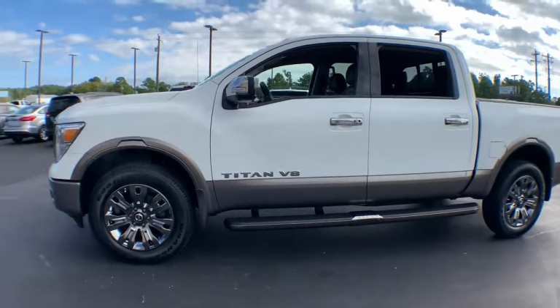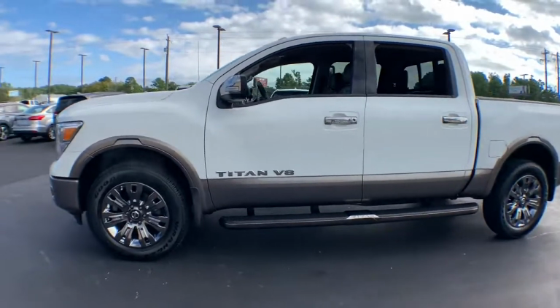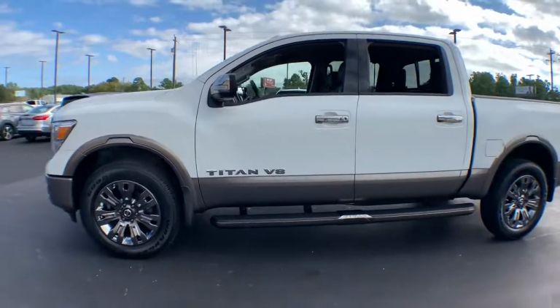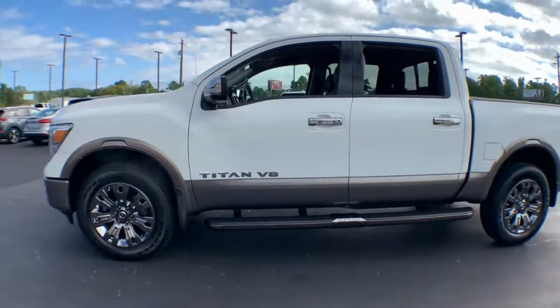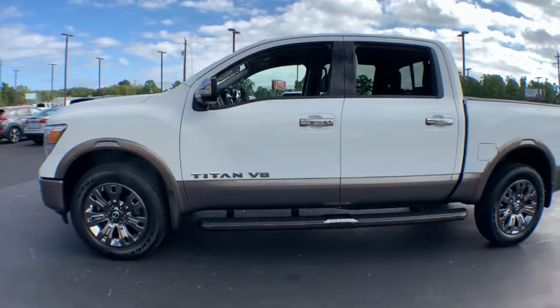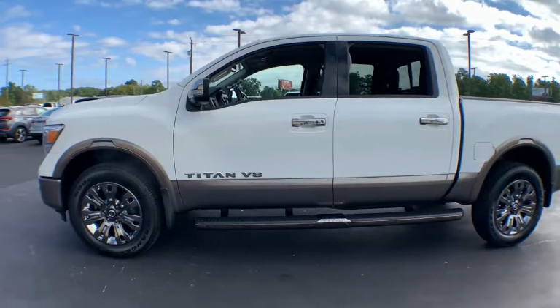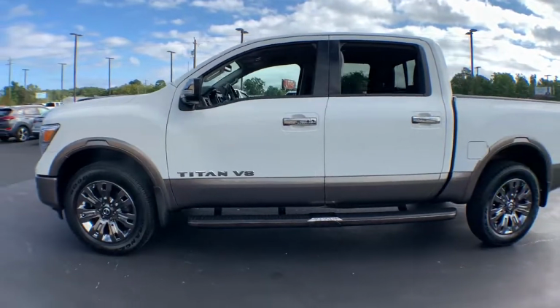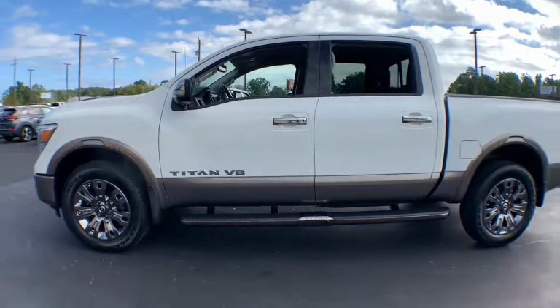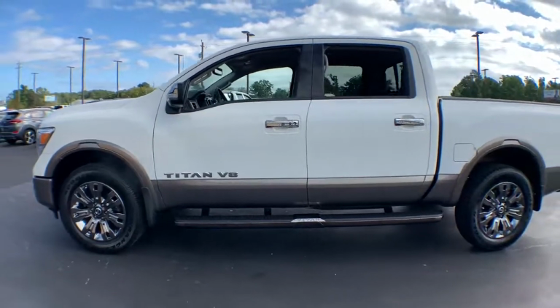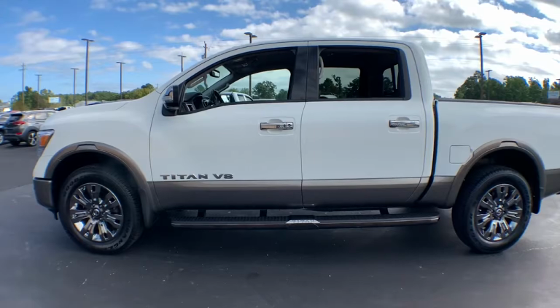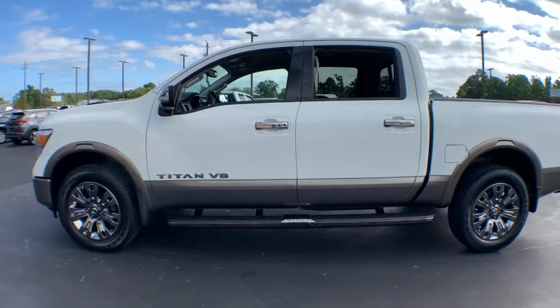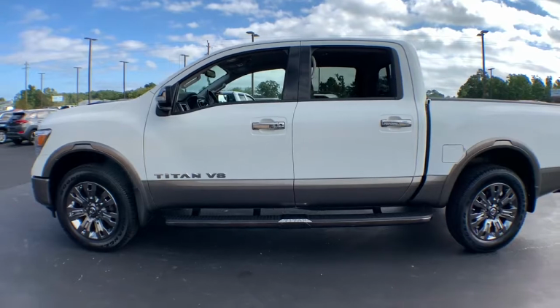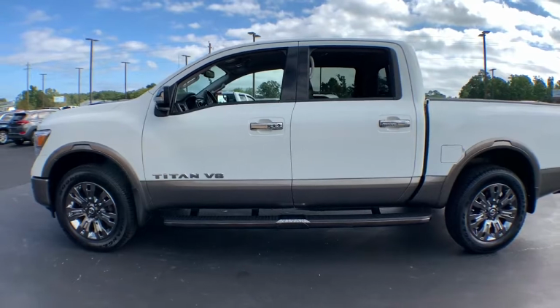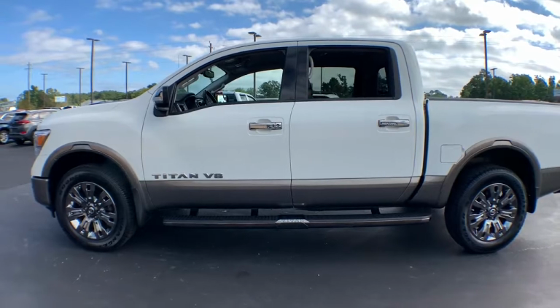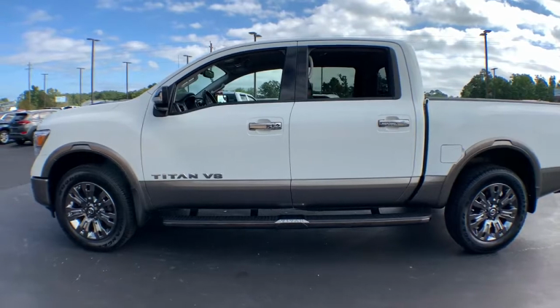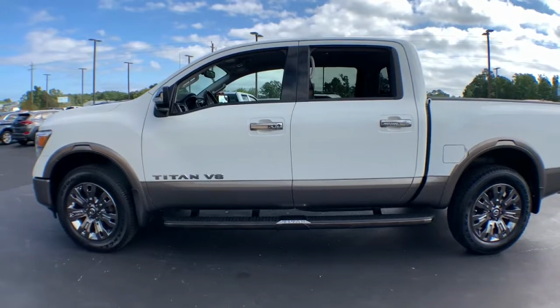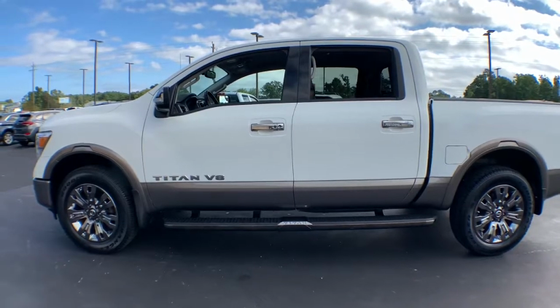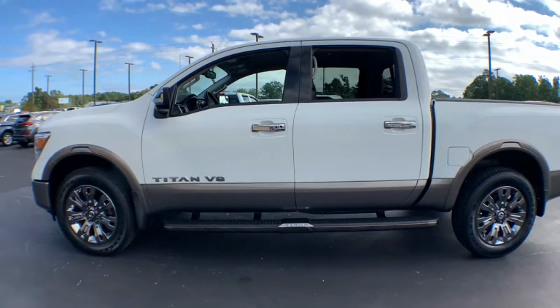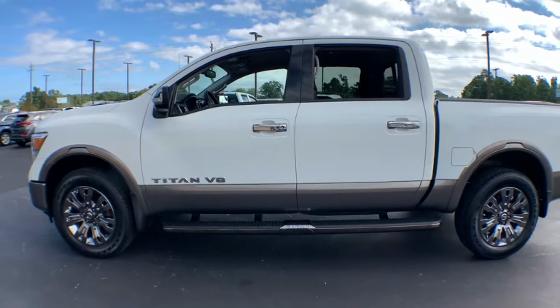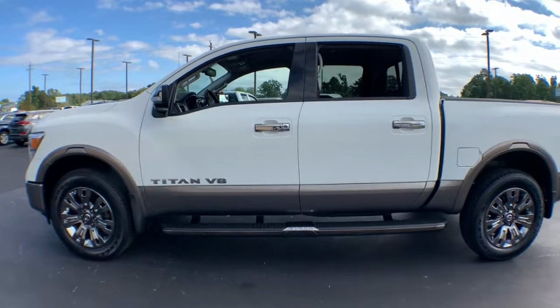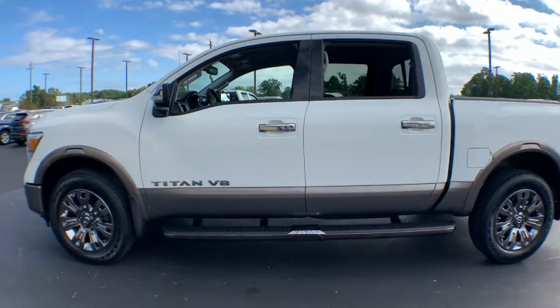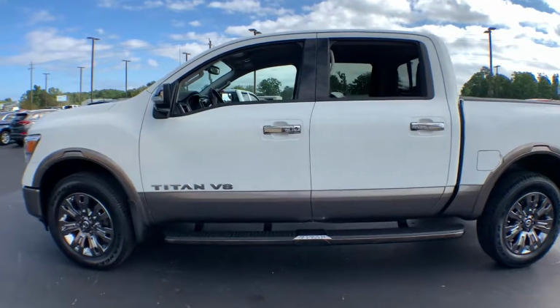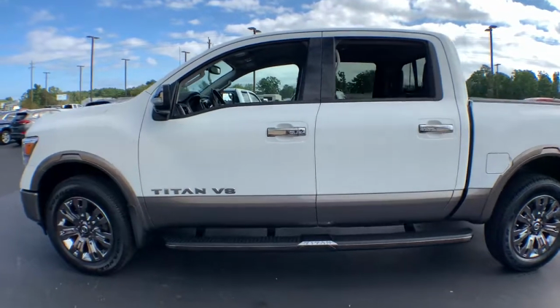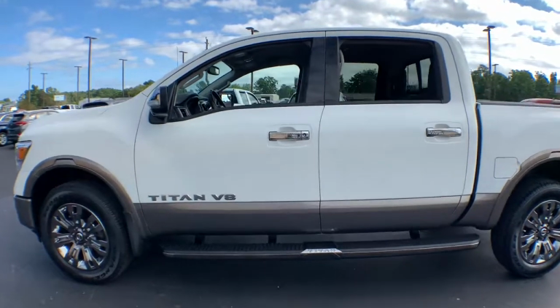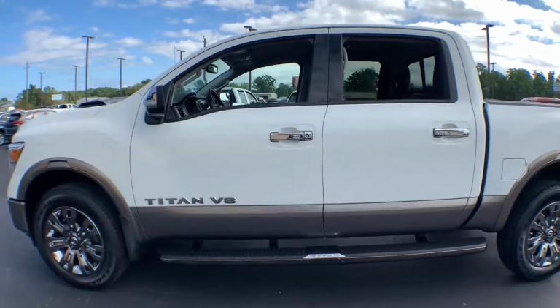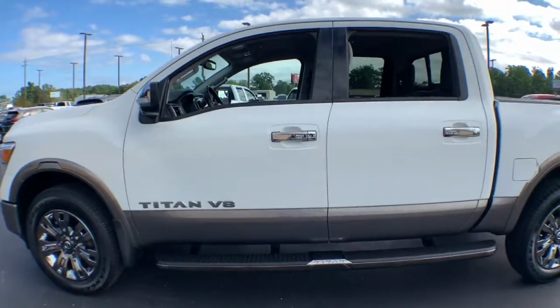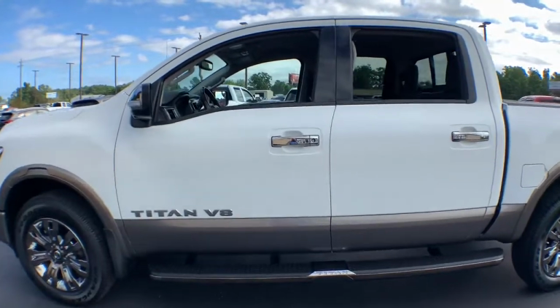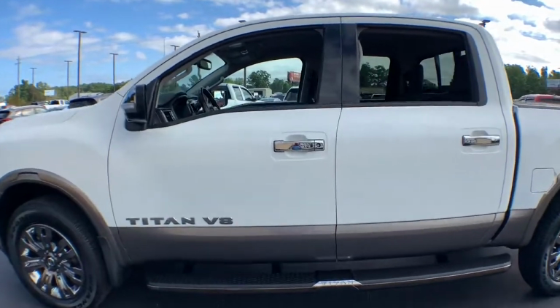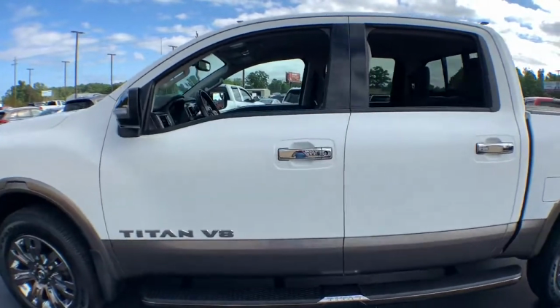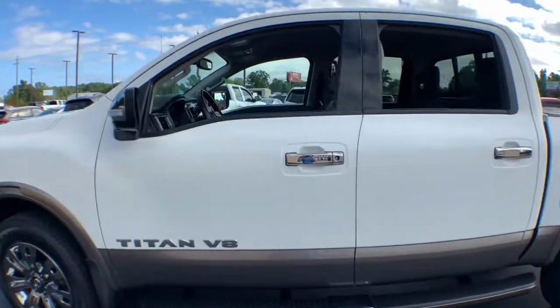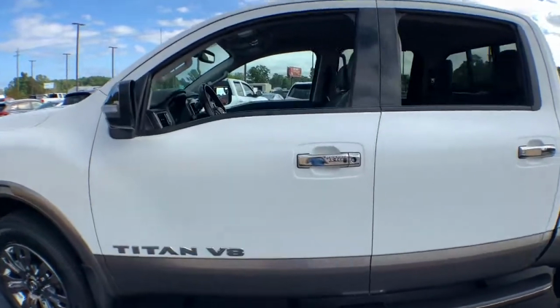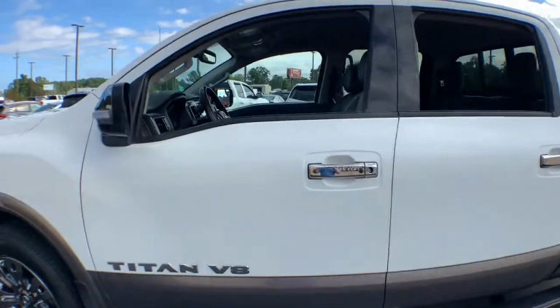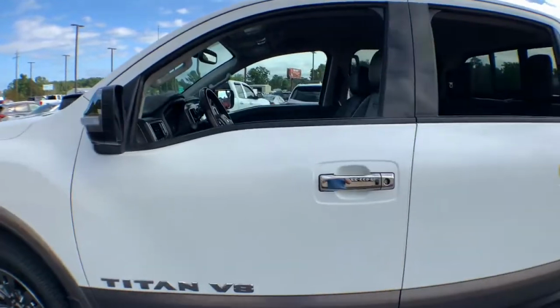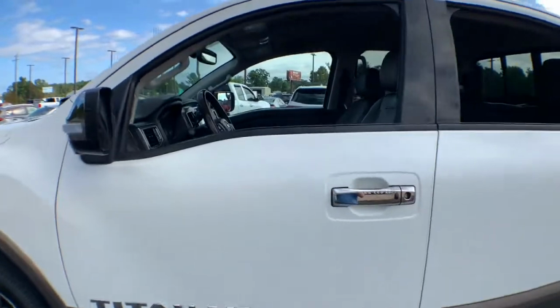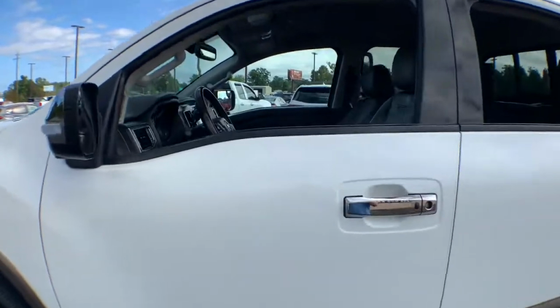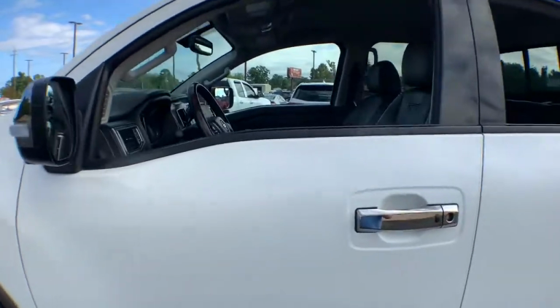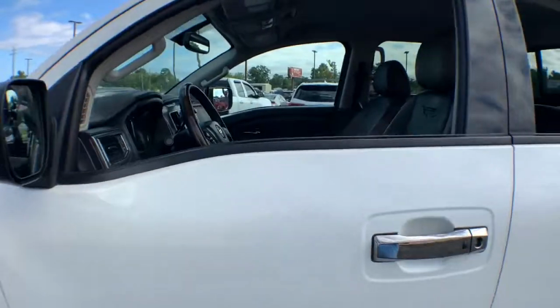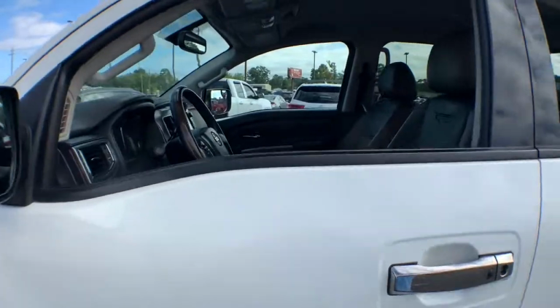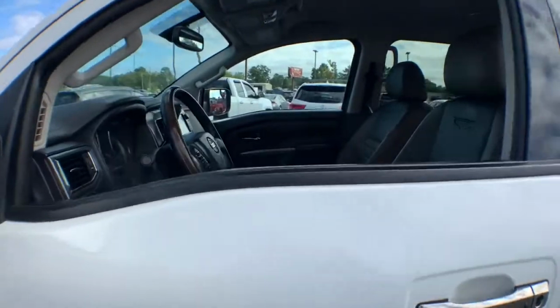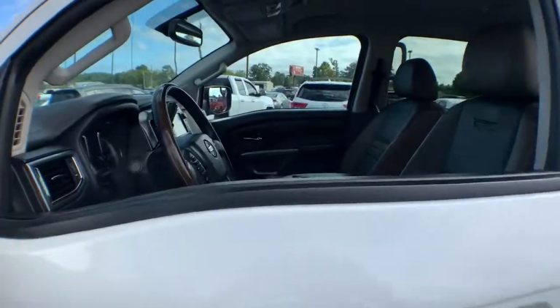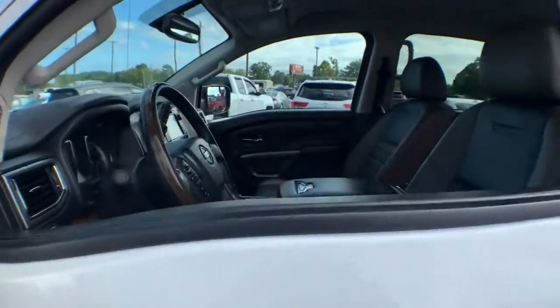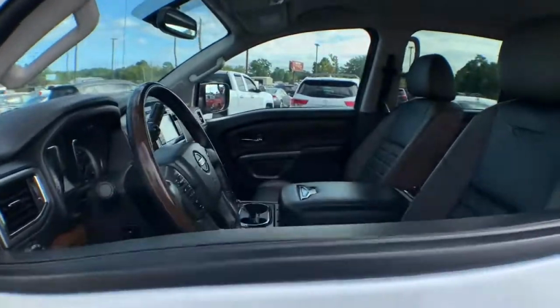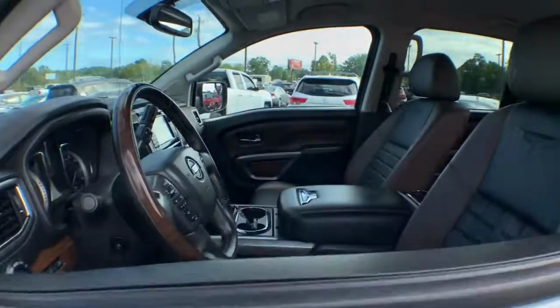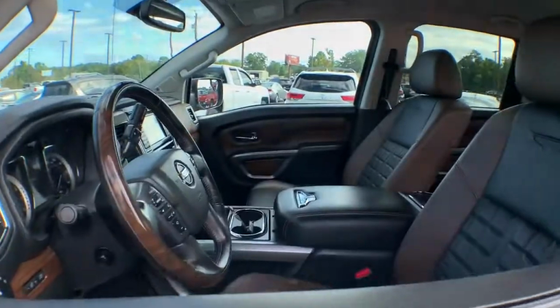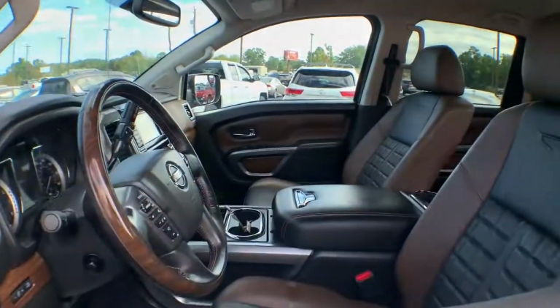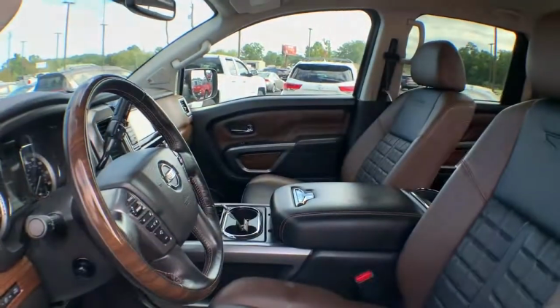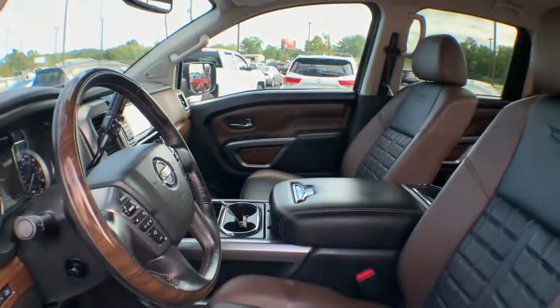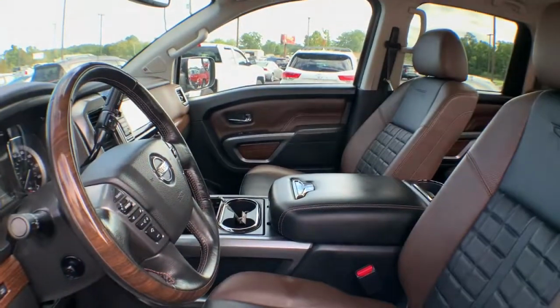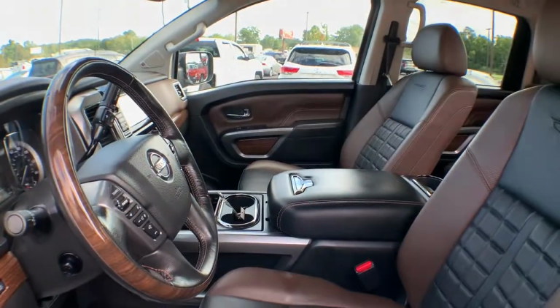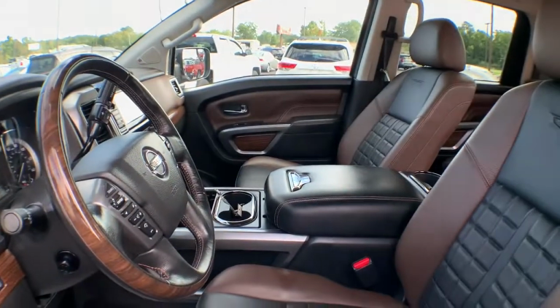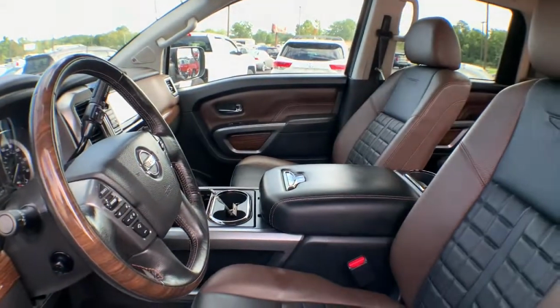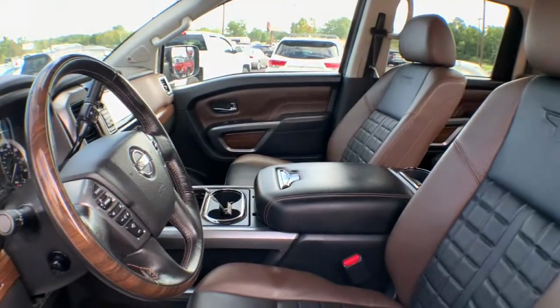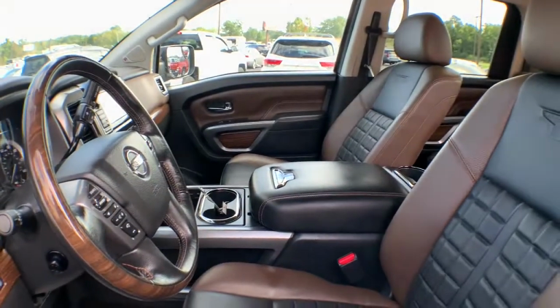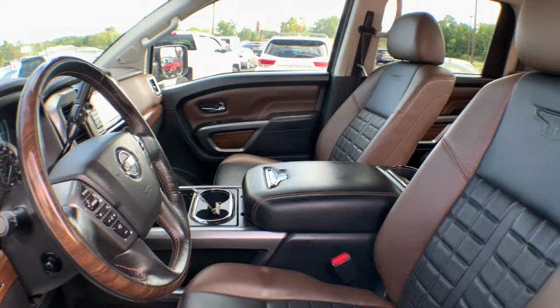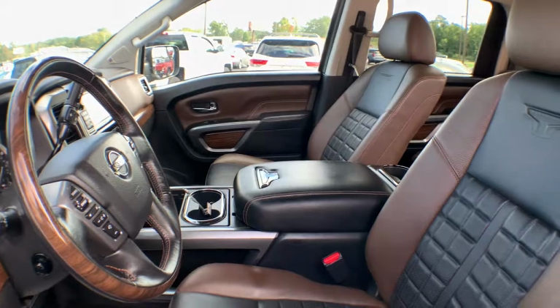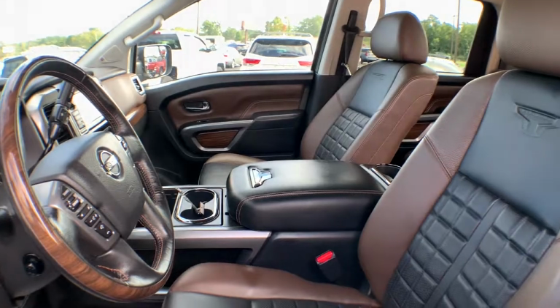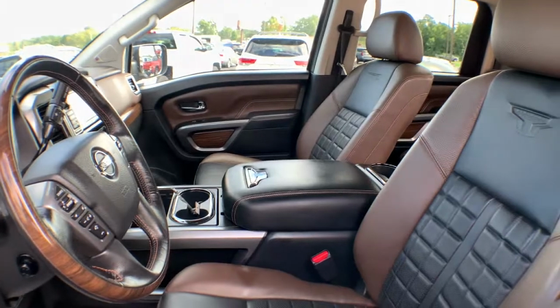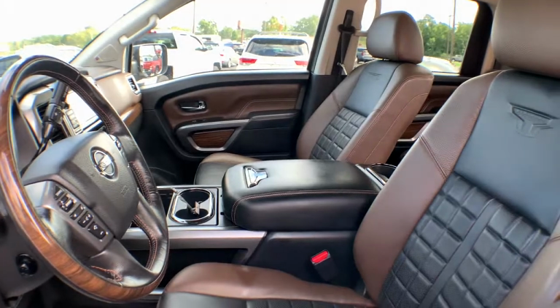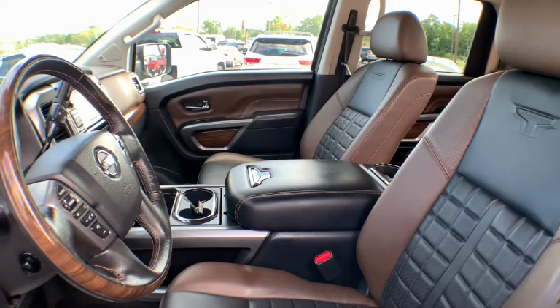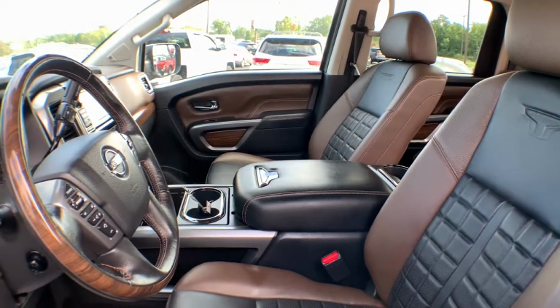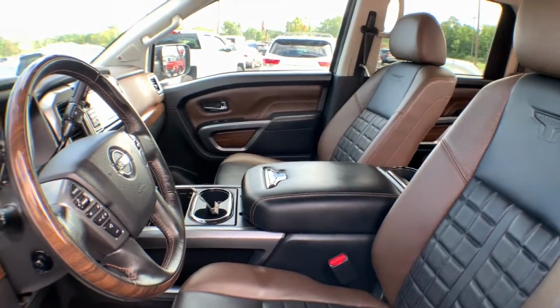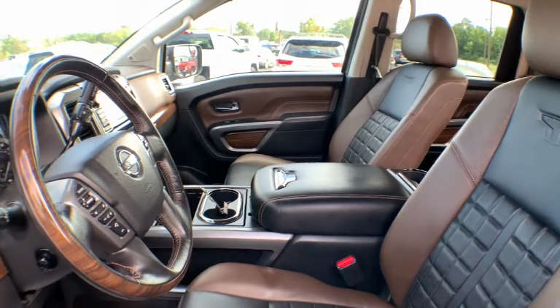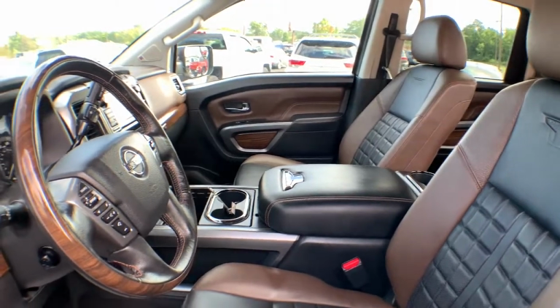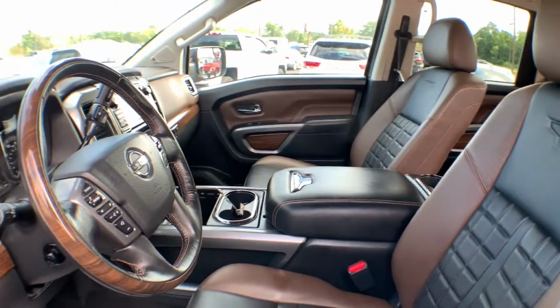You'll love the comfort of this handsome Titan. Its serene cabin, luxurious seating, and quick acceleration elevate every excursion.